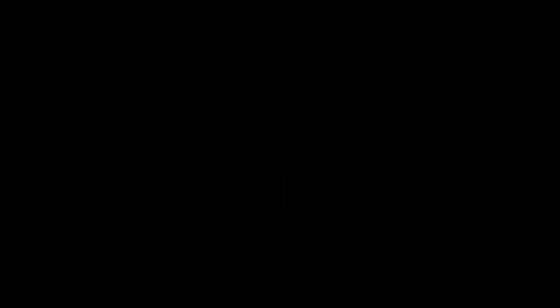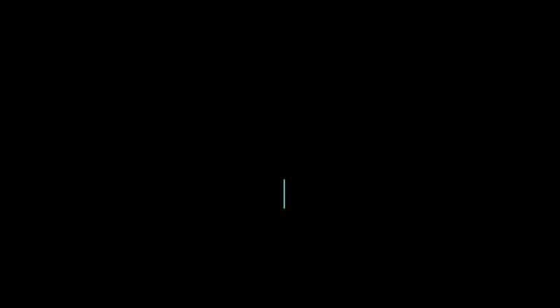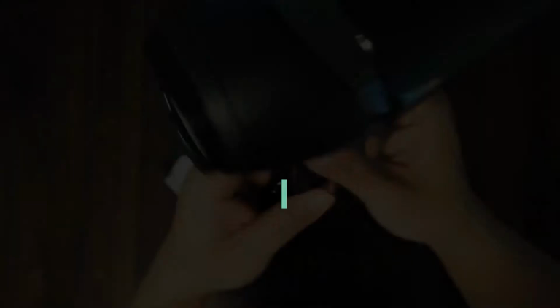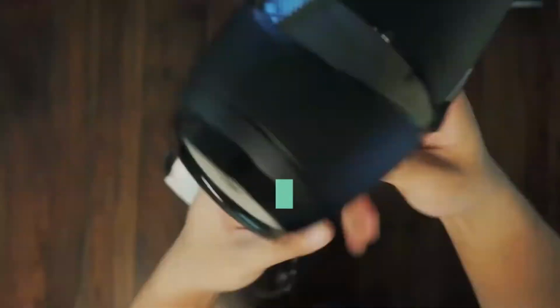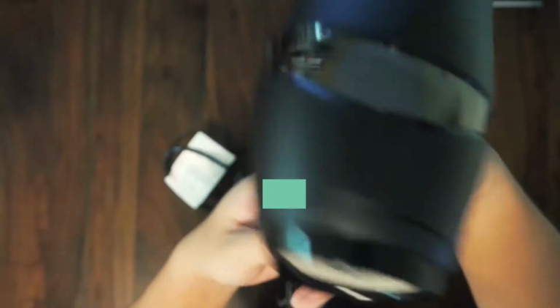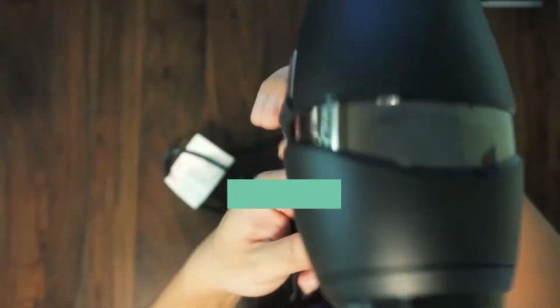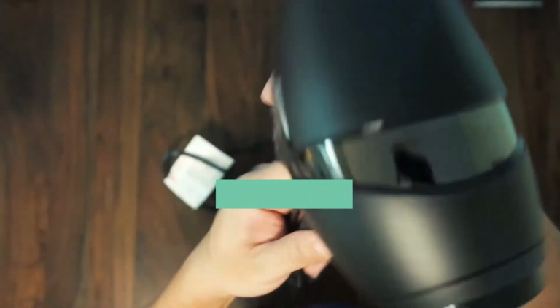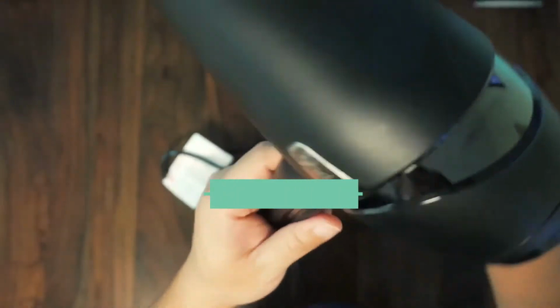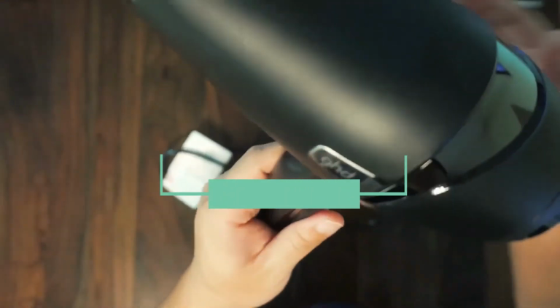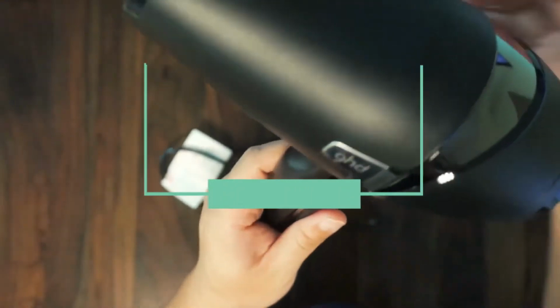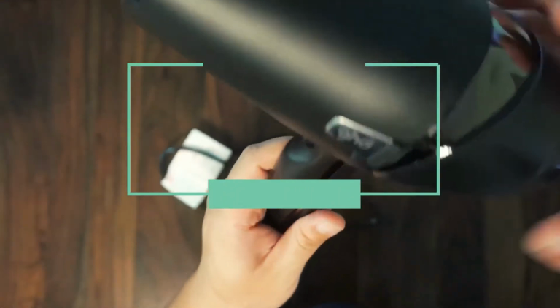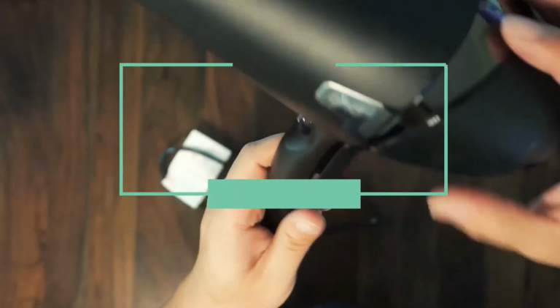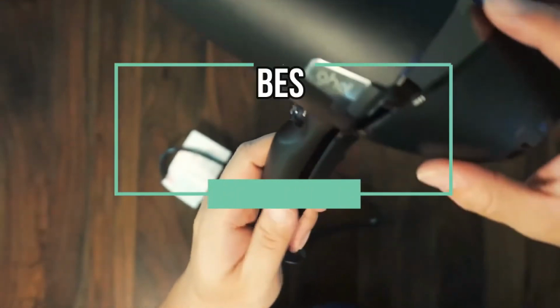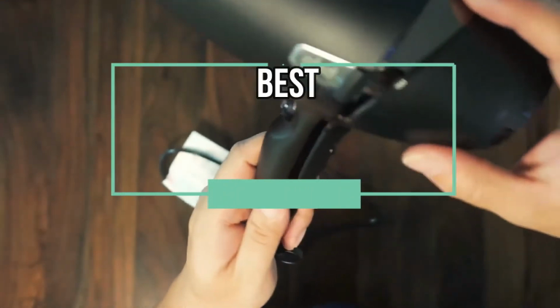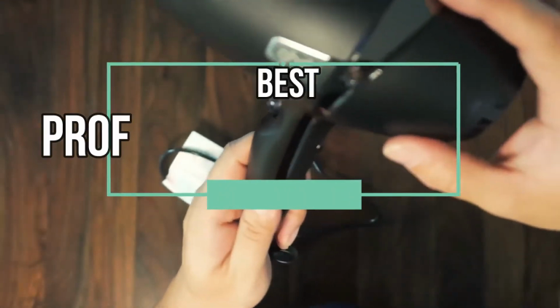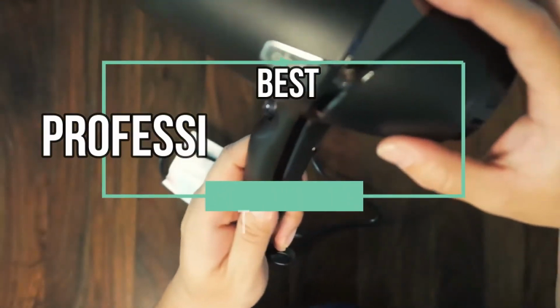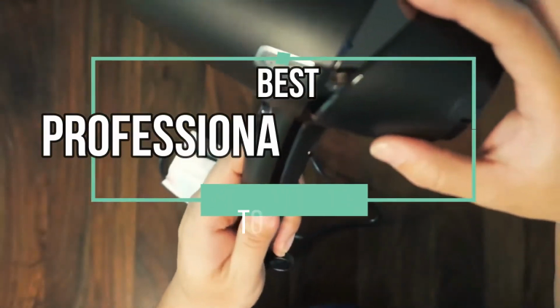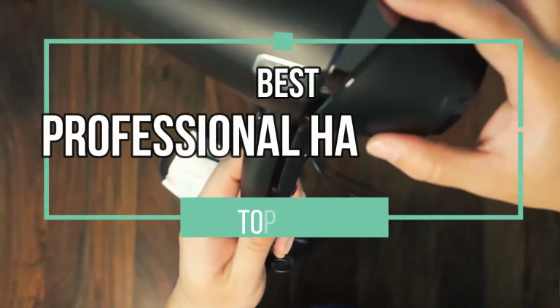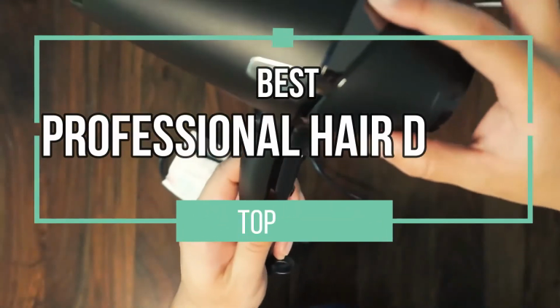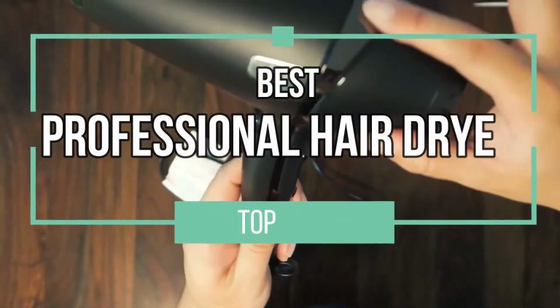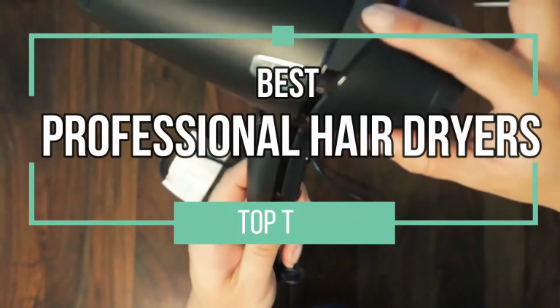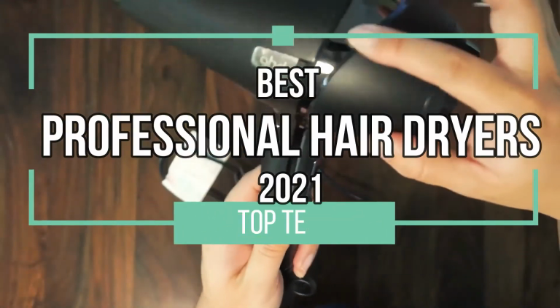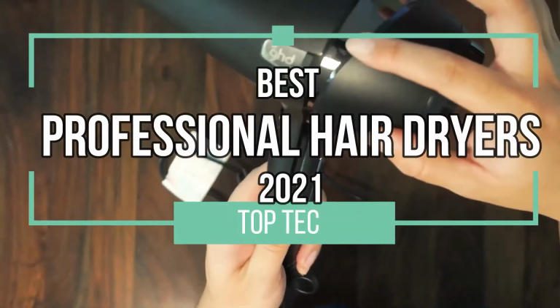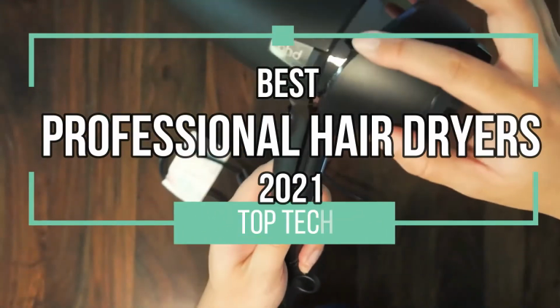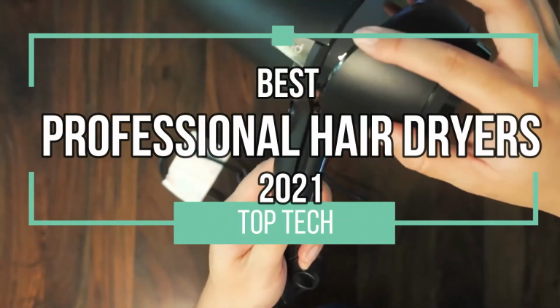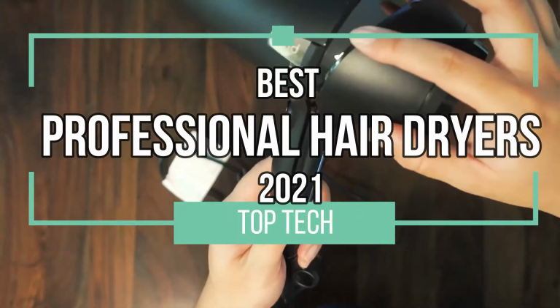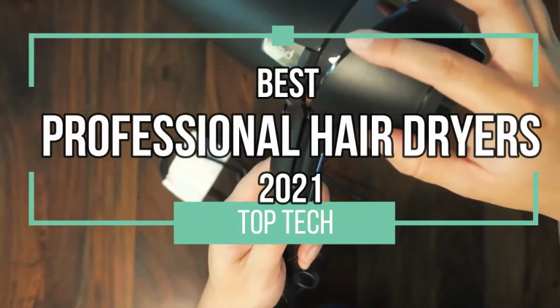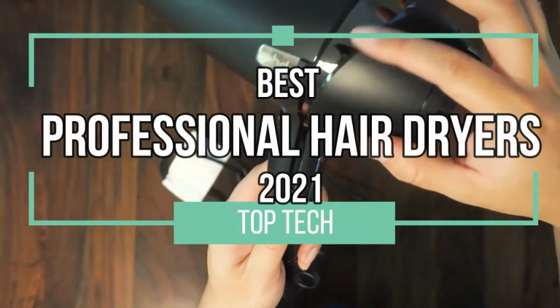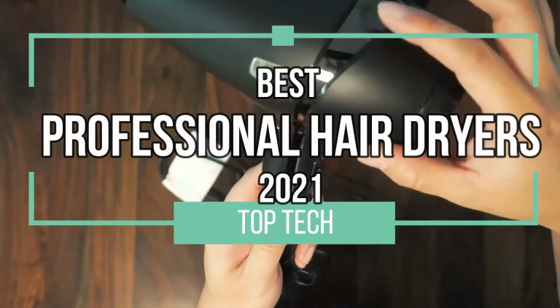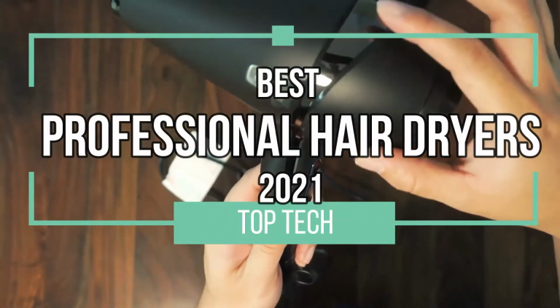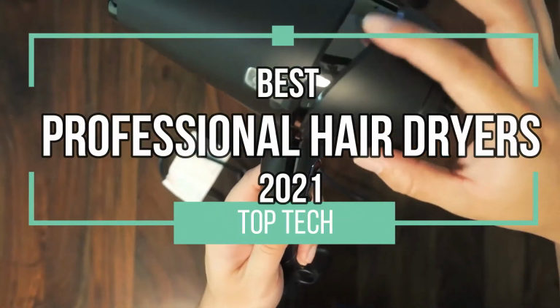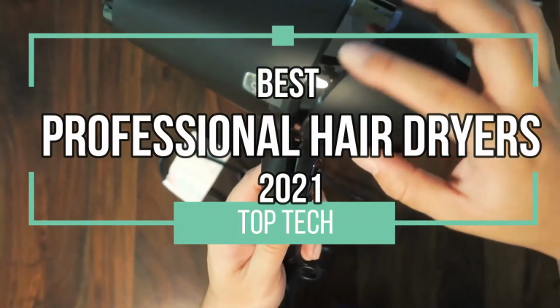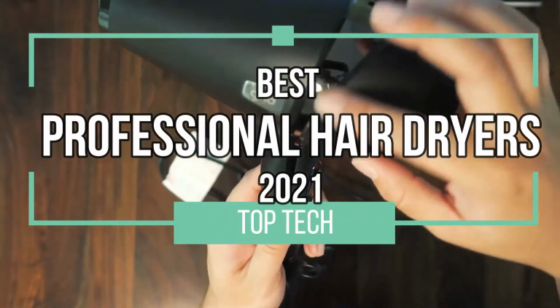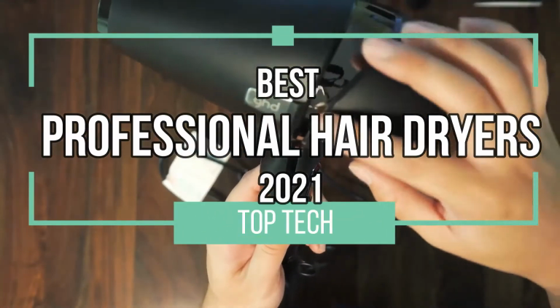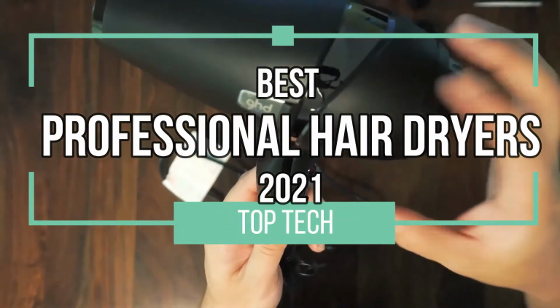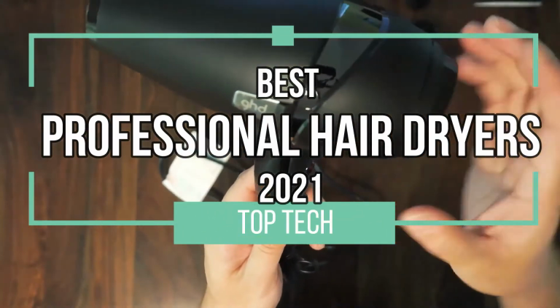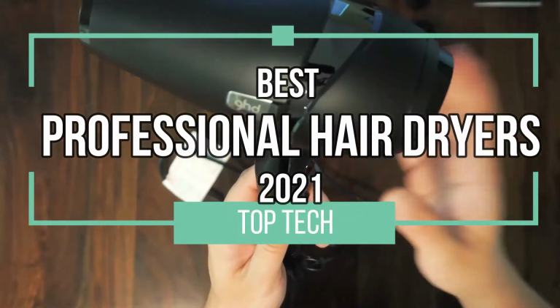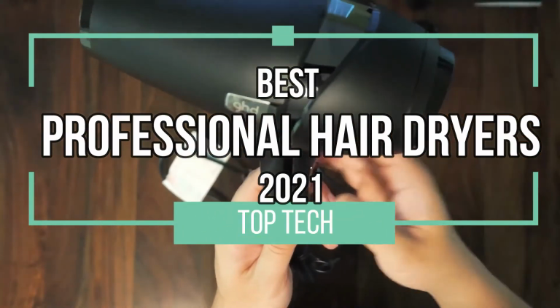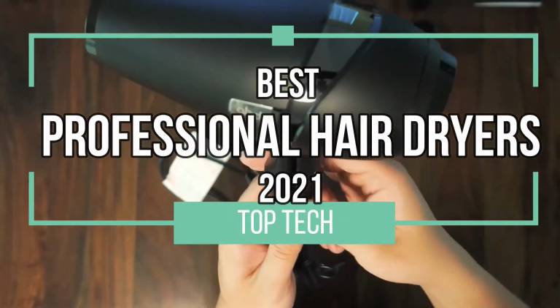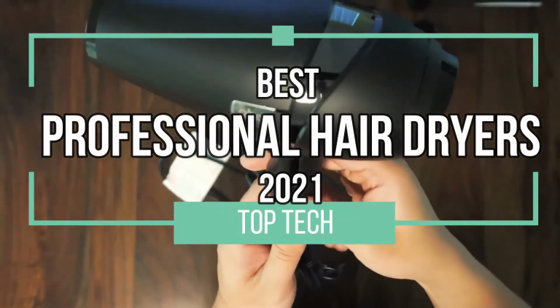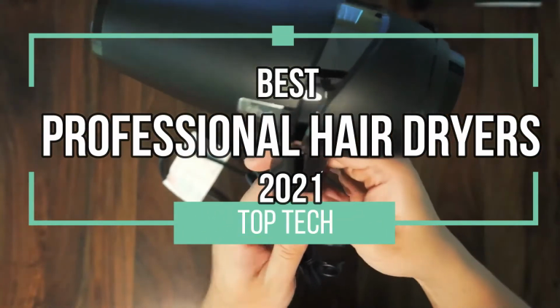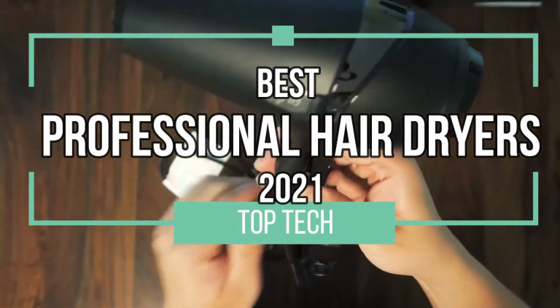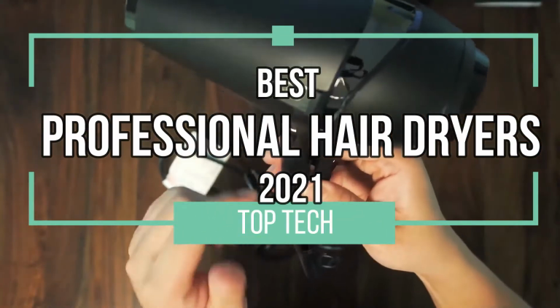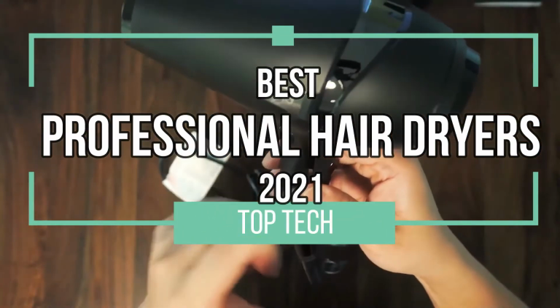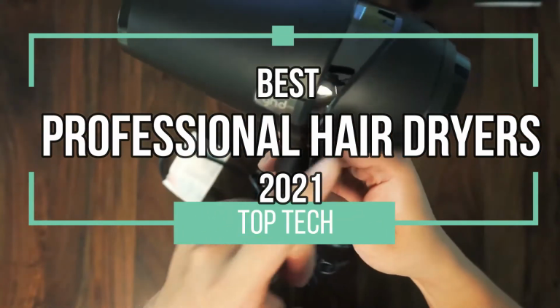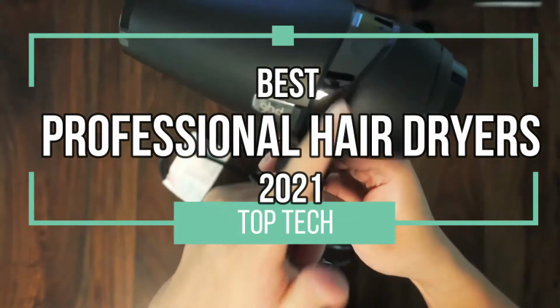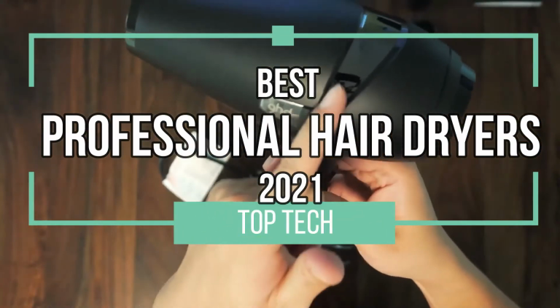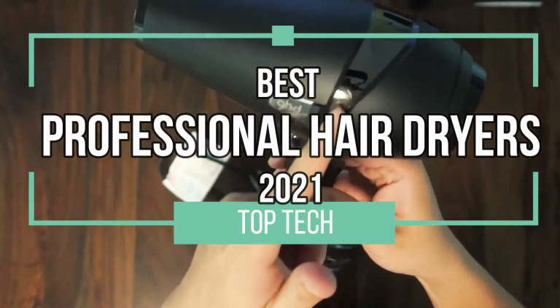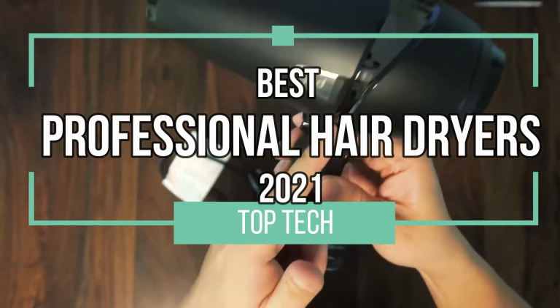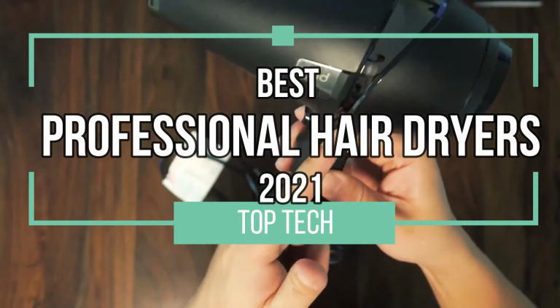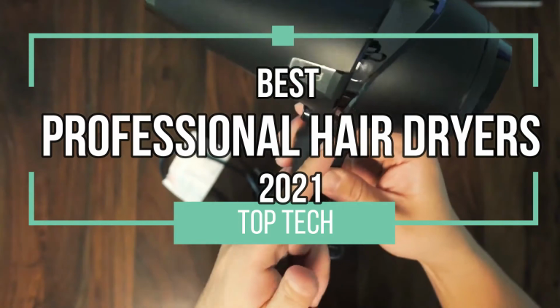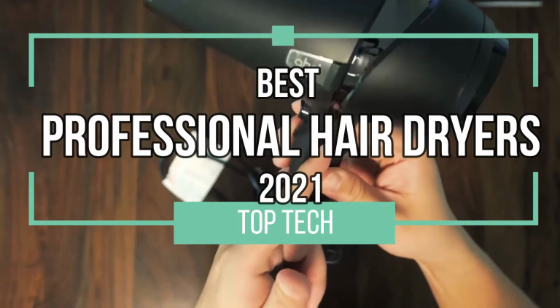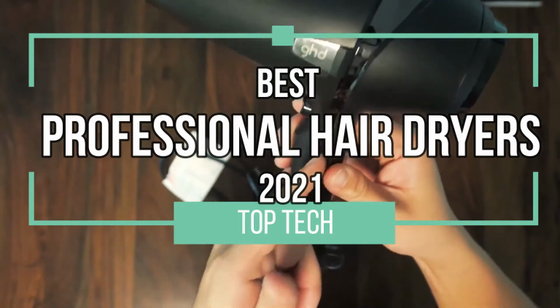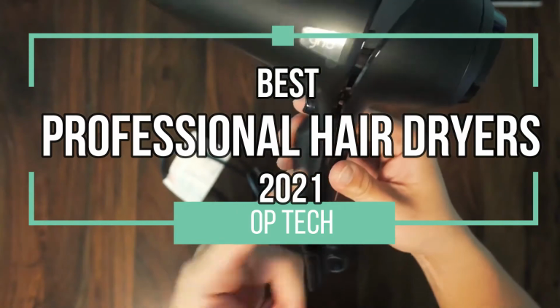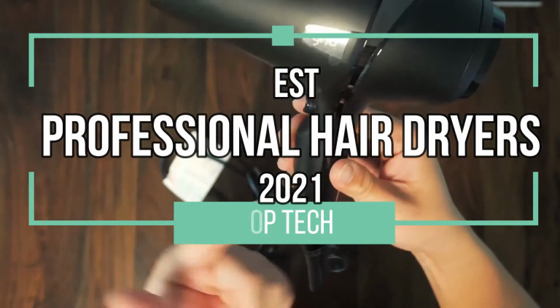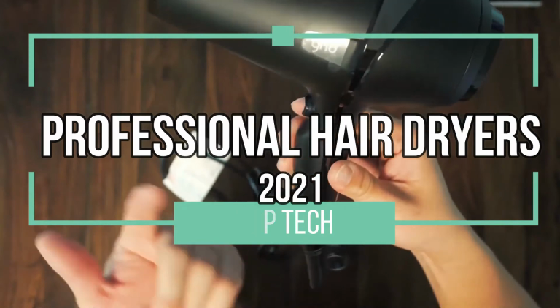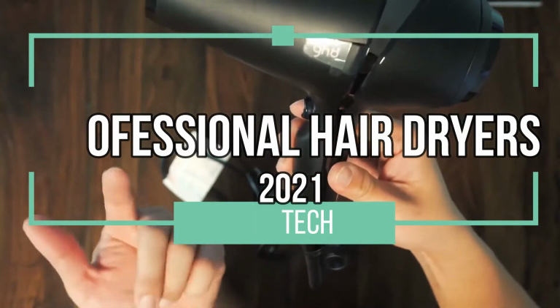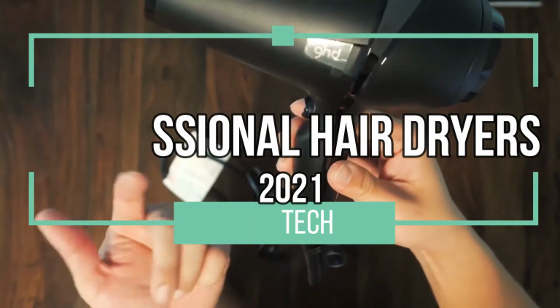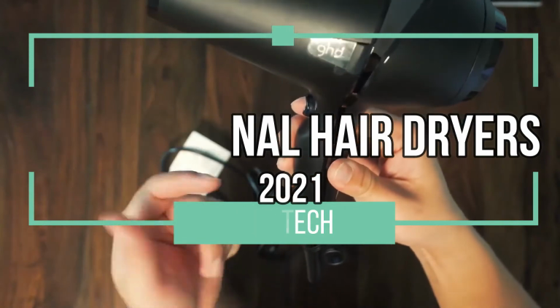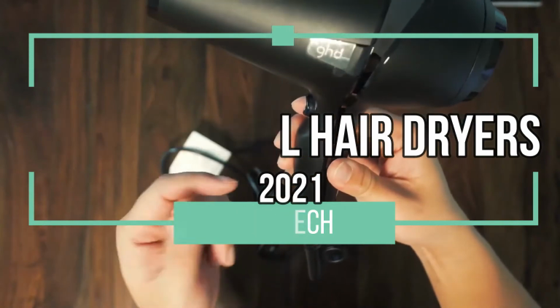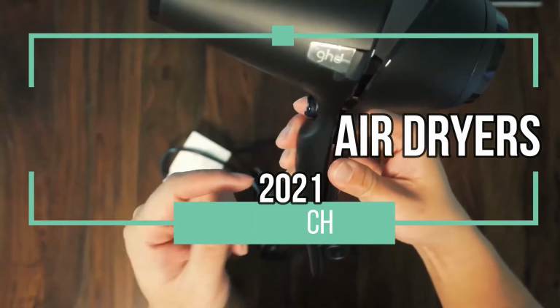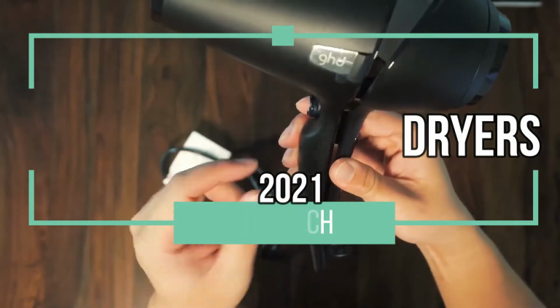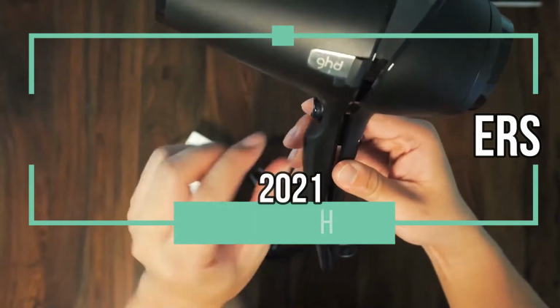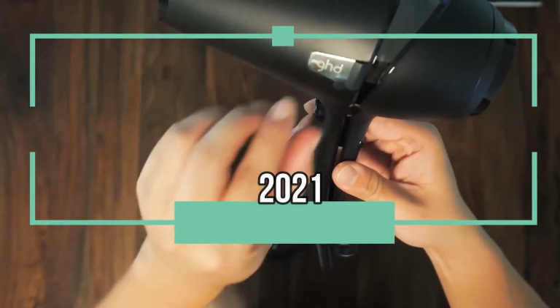Hello and welcome back to the channel. Today's video: the best professional hair dryers of 2021. Let's go!